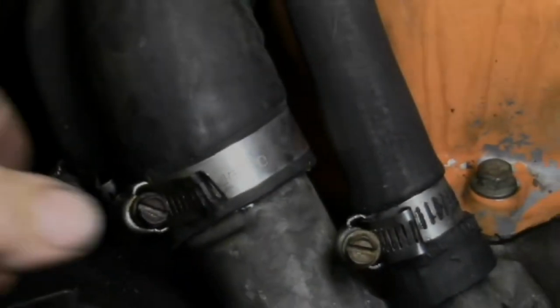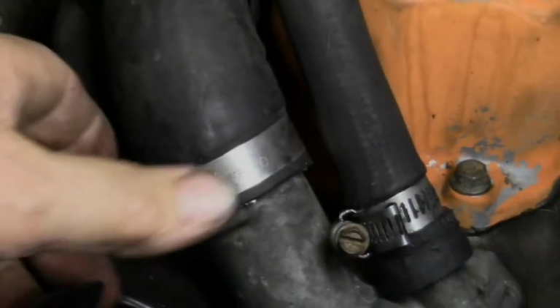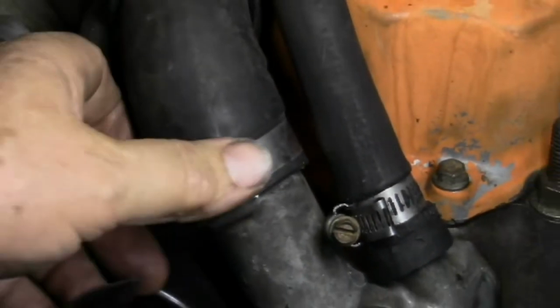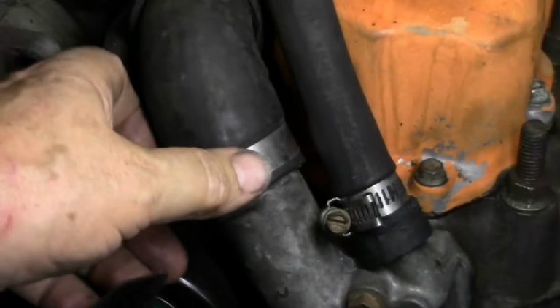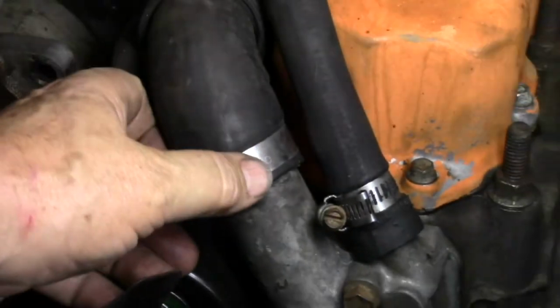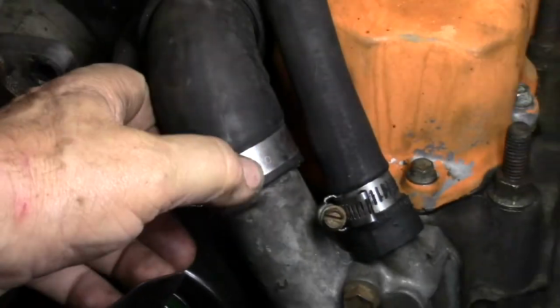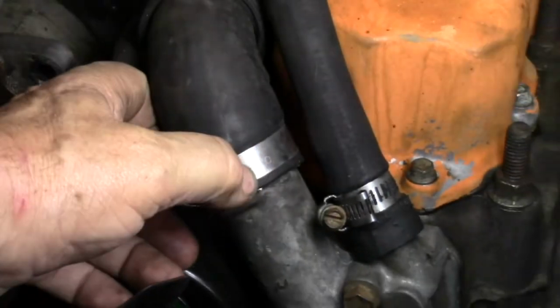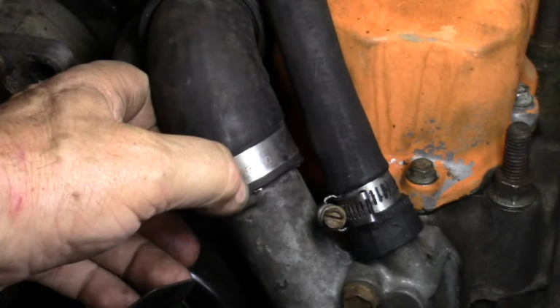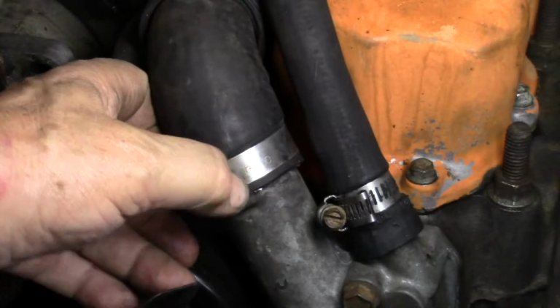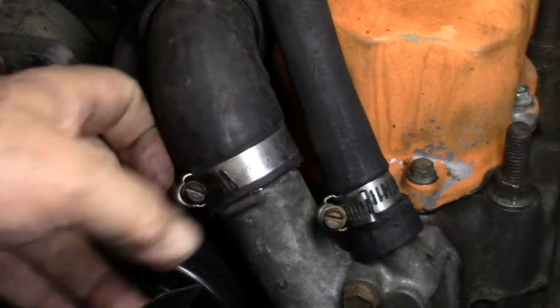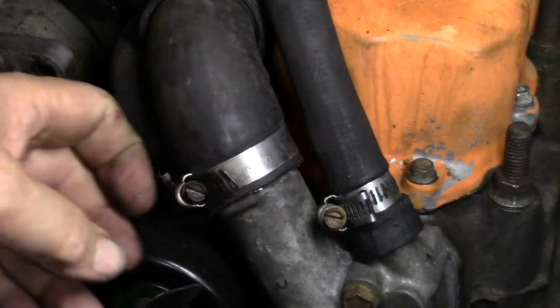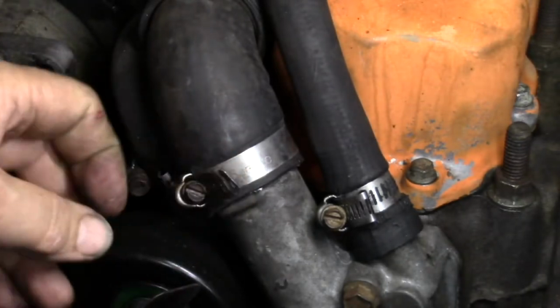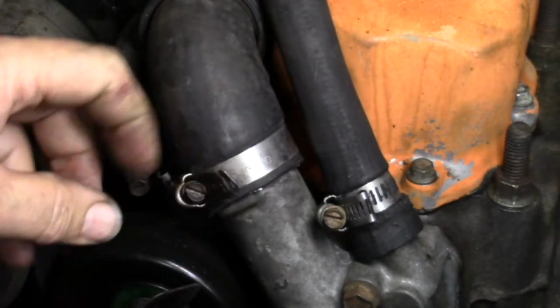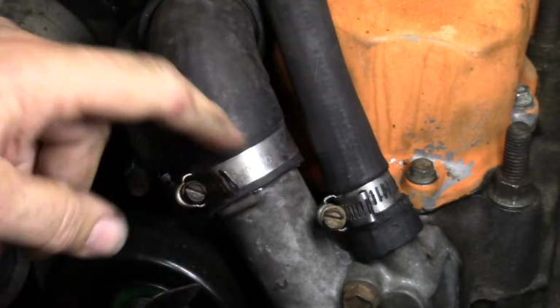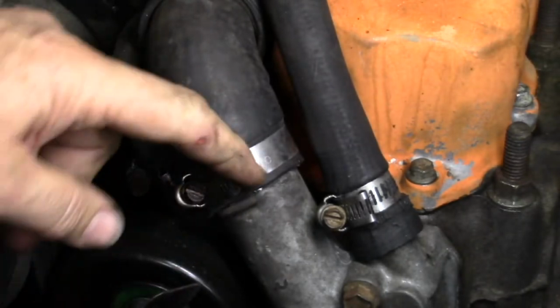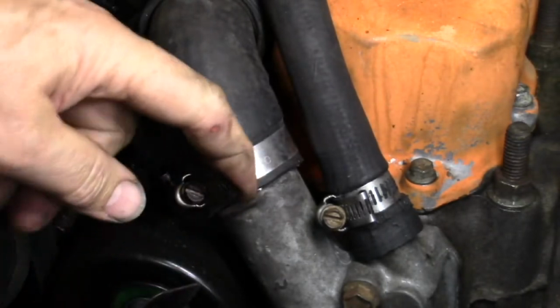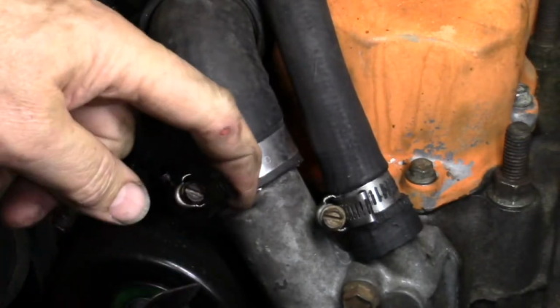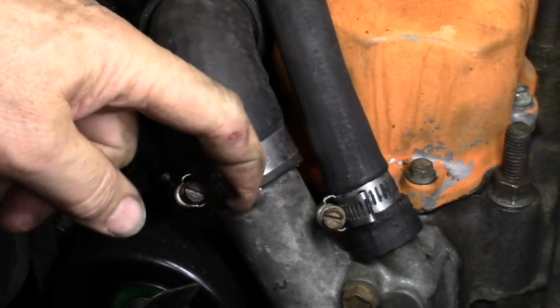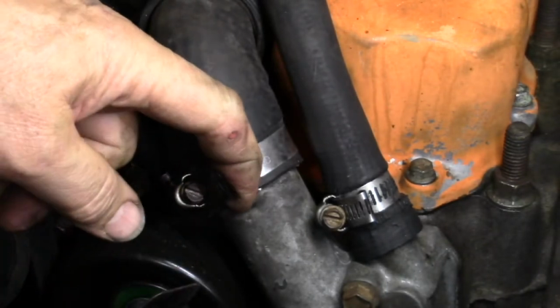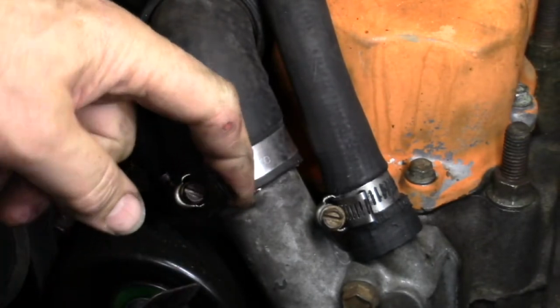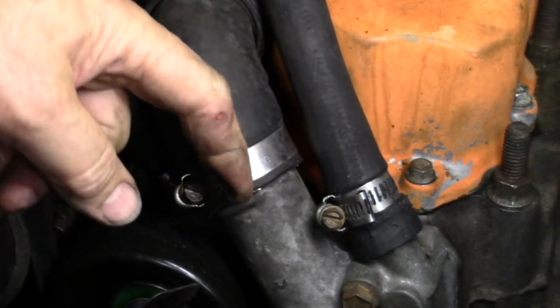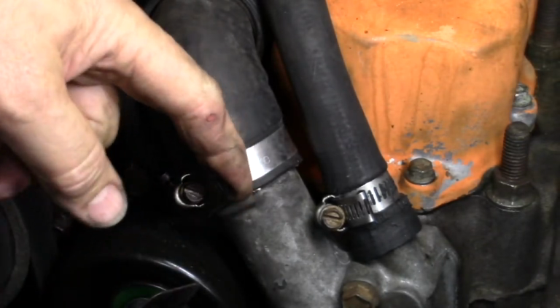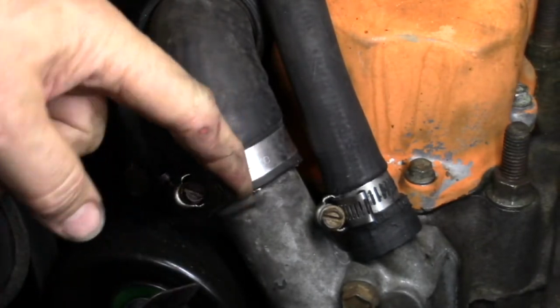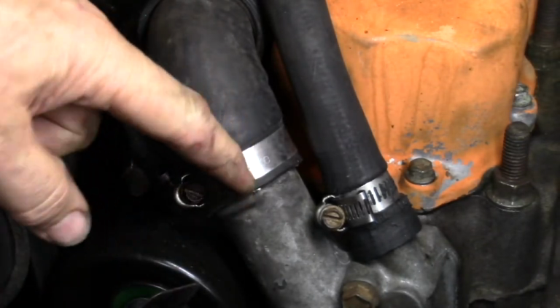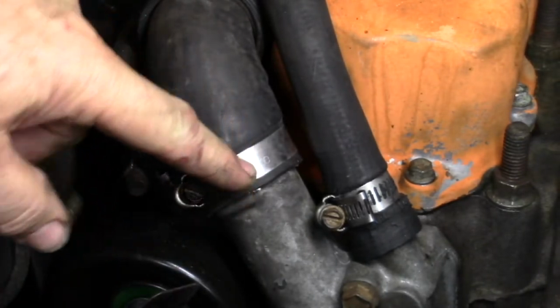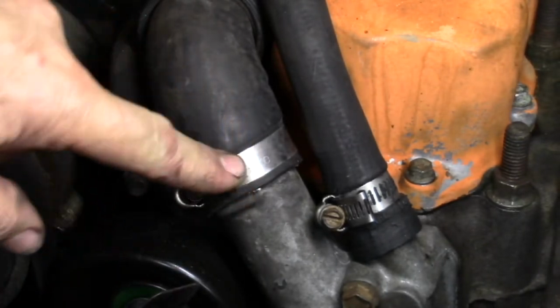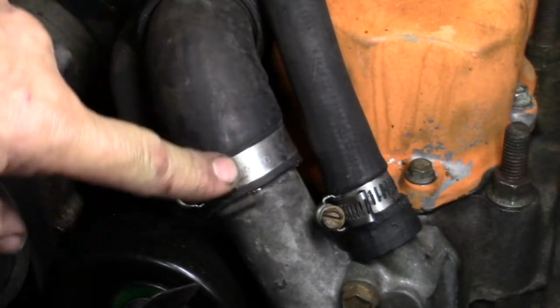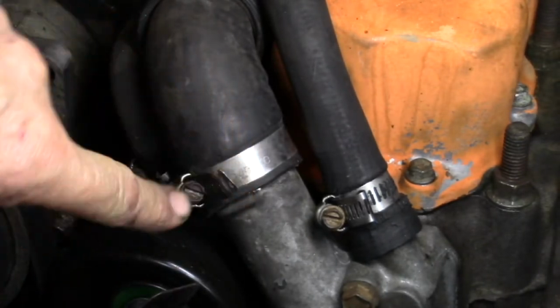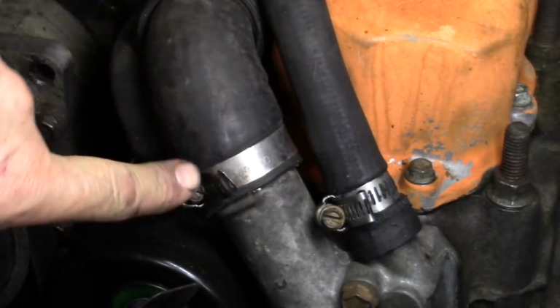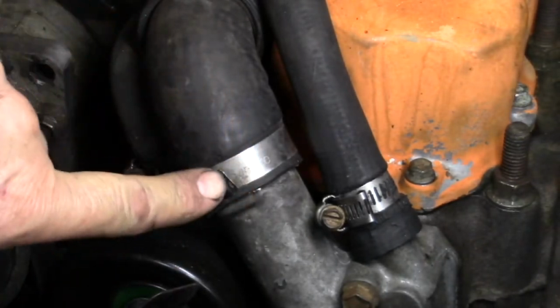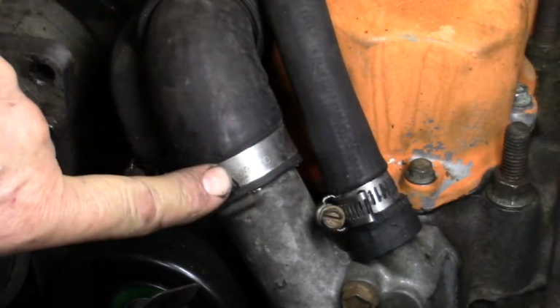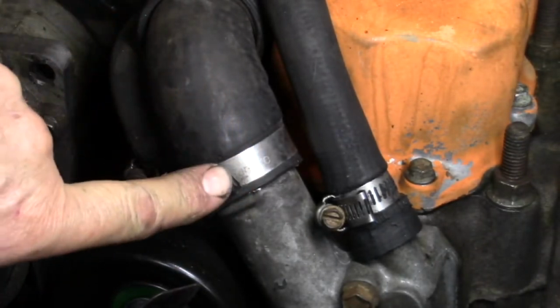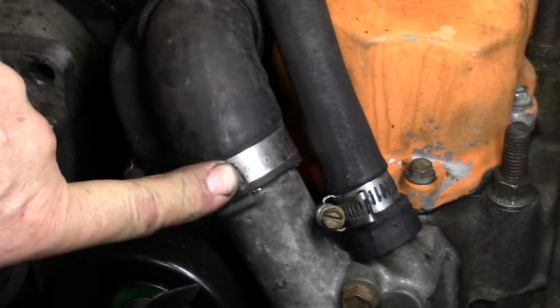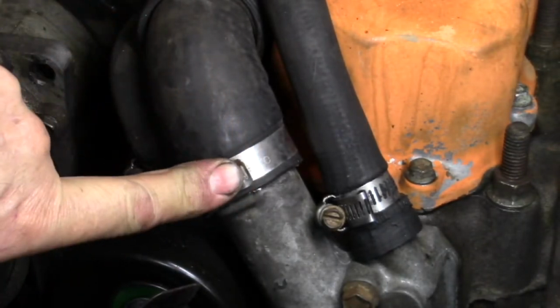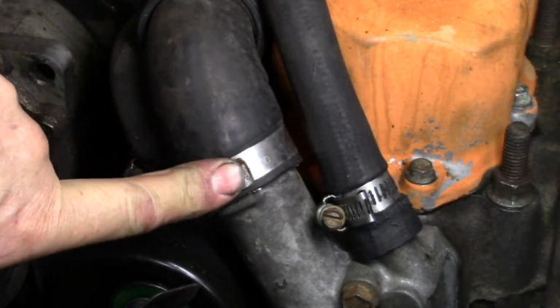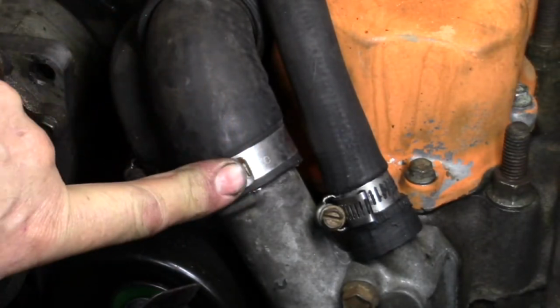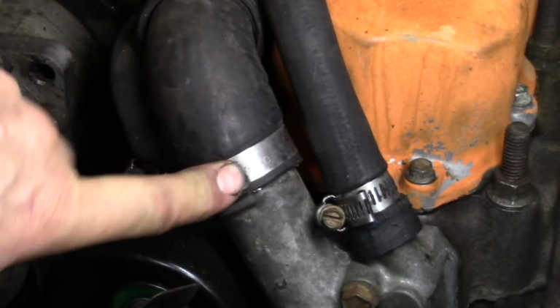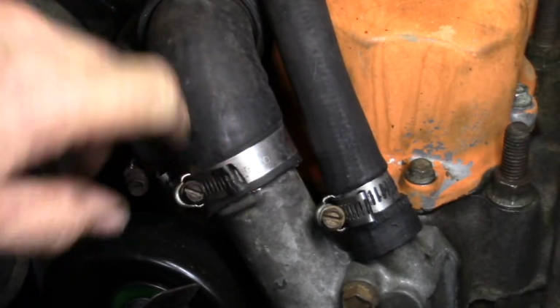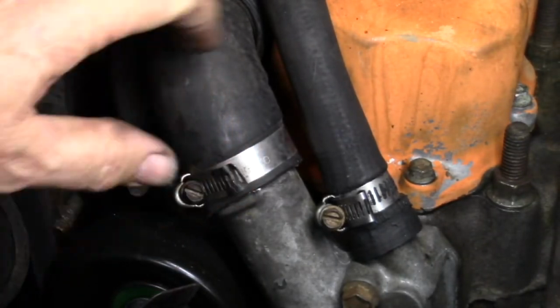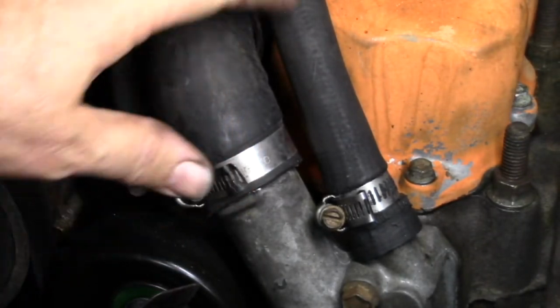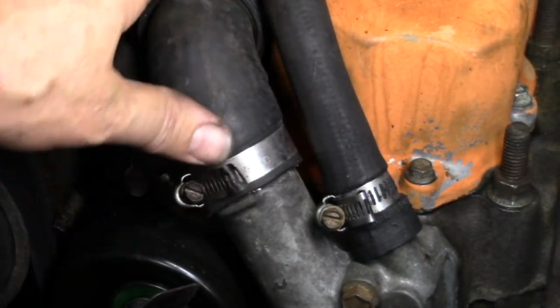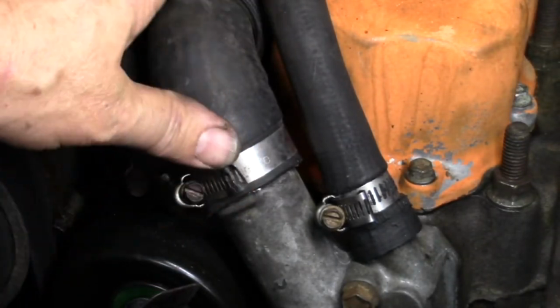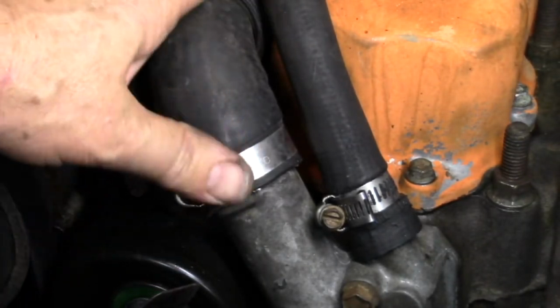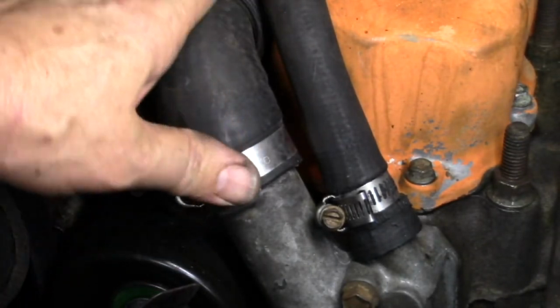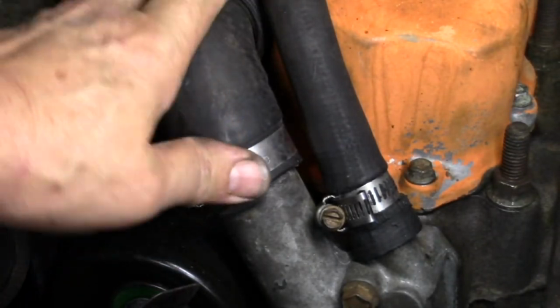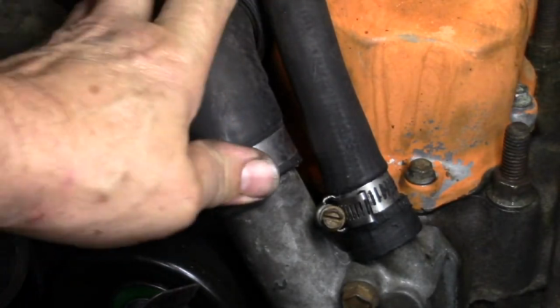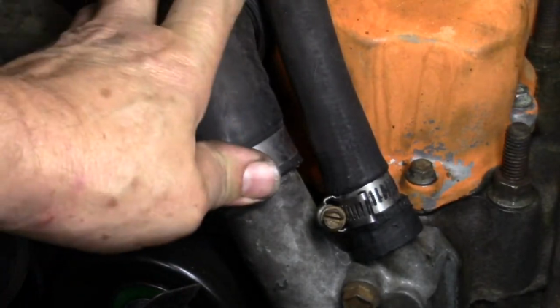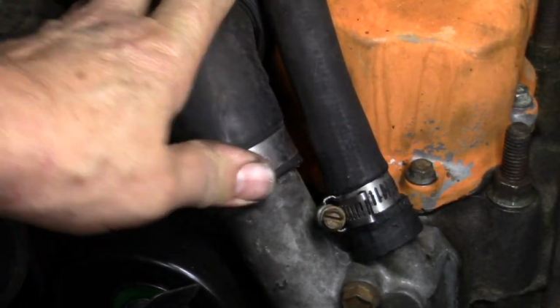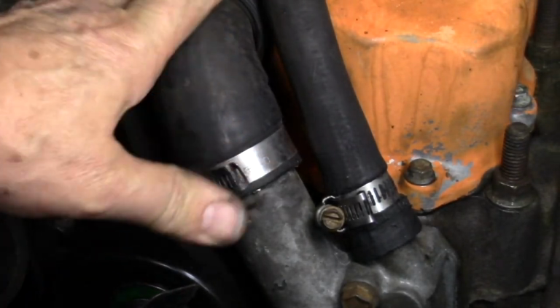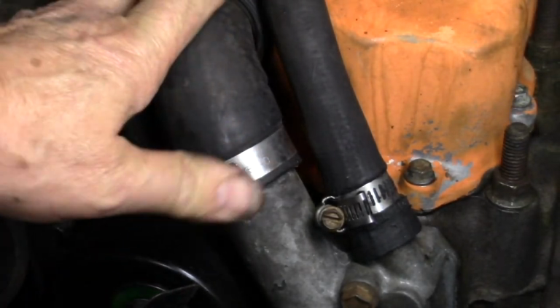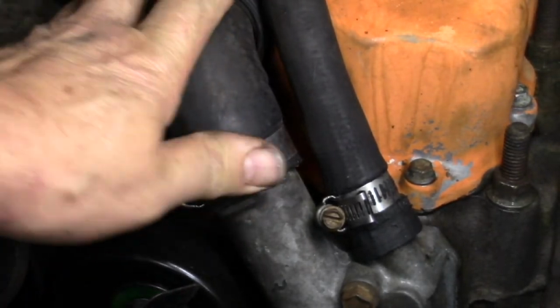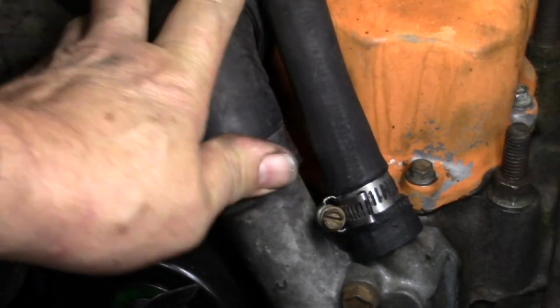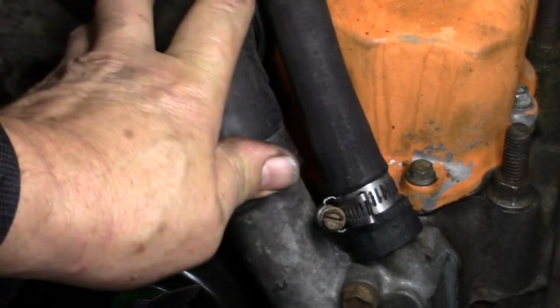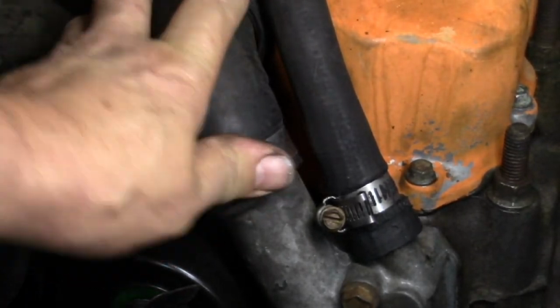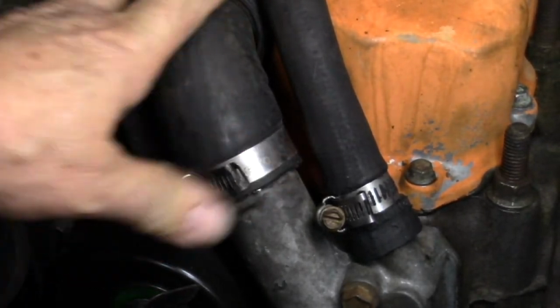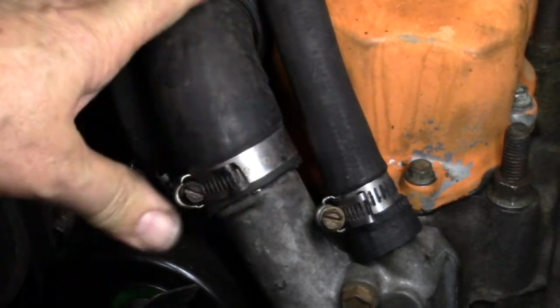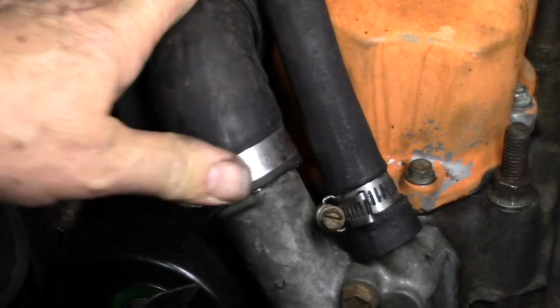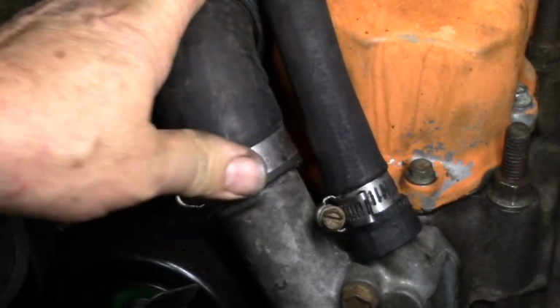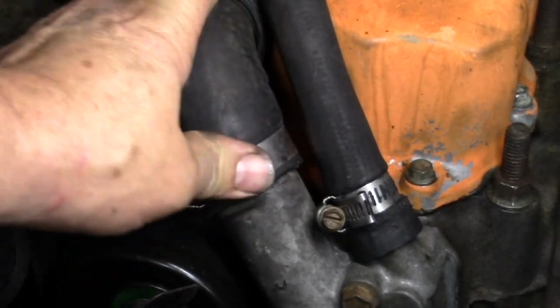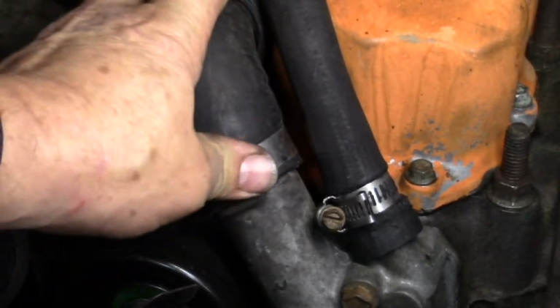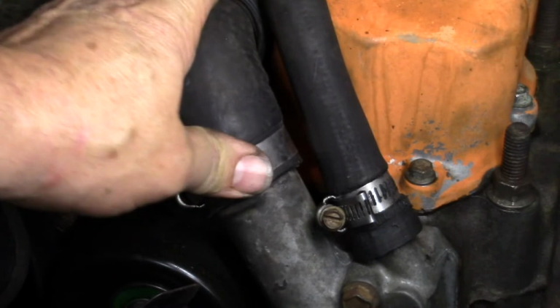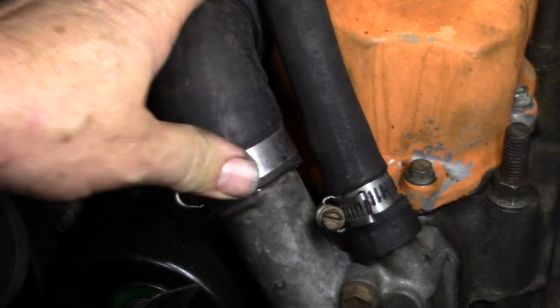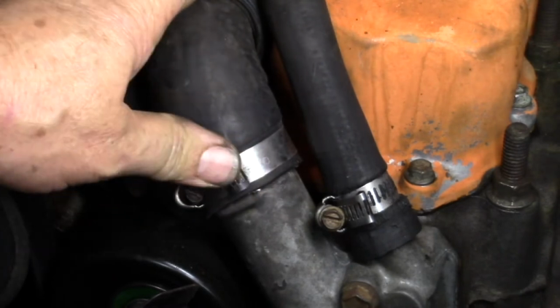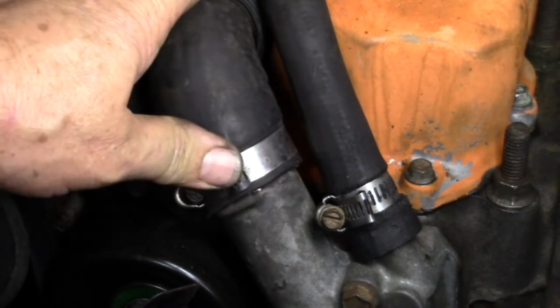Here's a quick tip about hose clamps. These can be sharp and dangerous — you can't really push them down and get them out of the way.